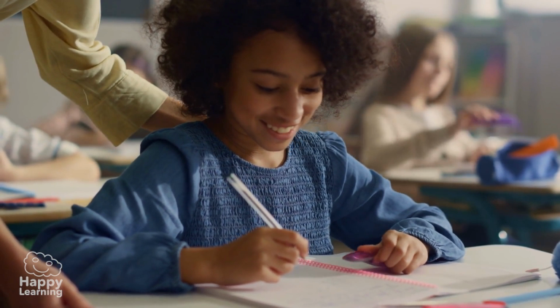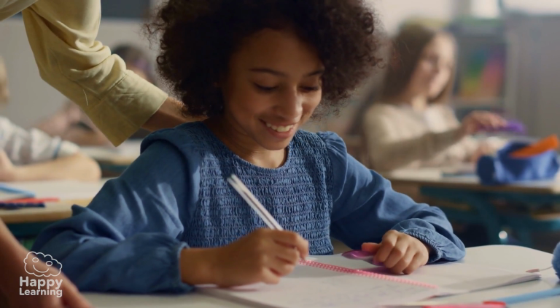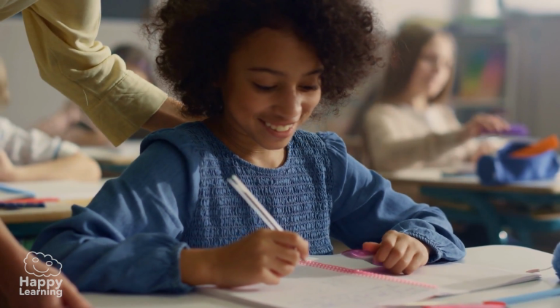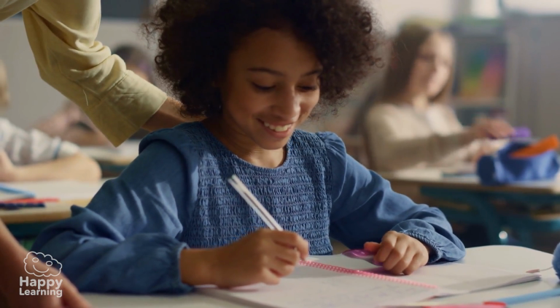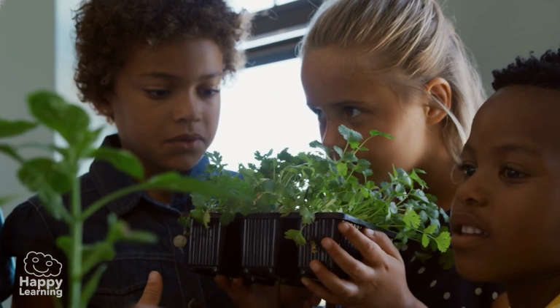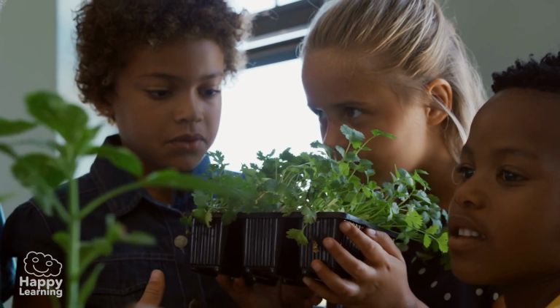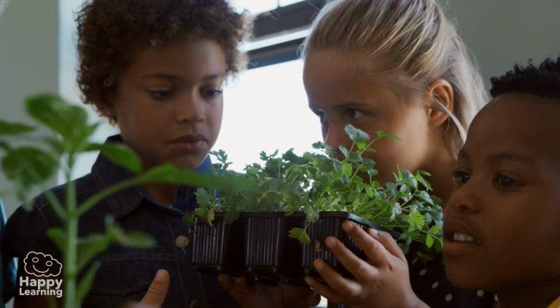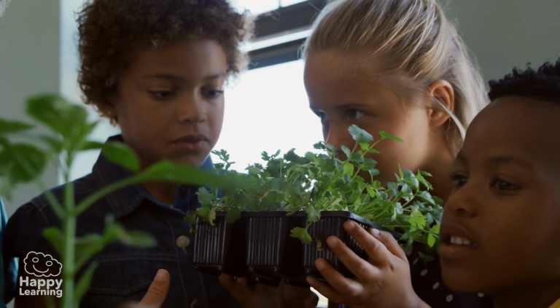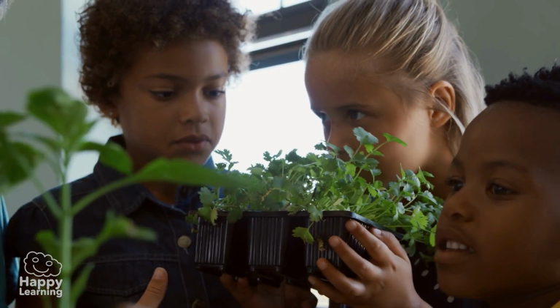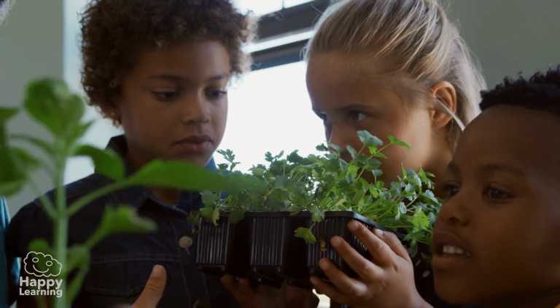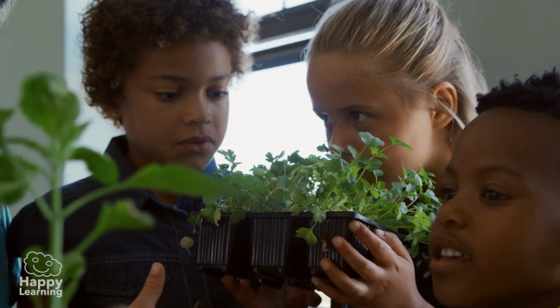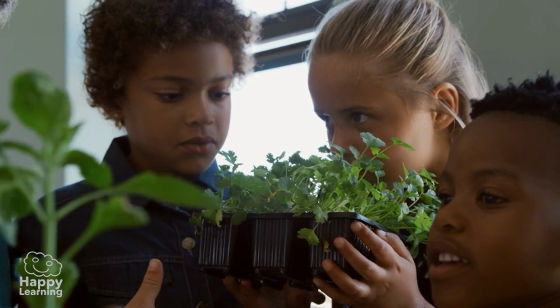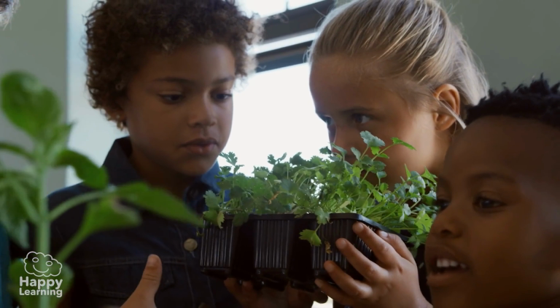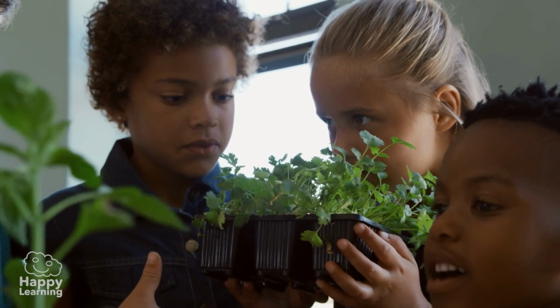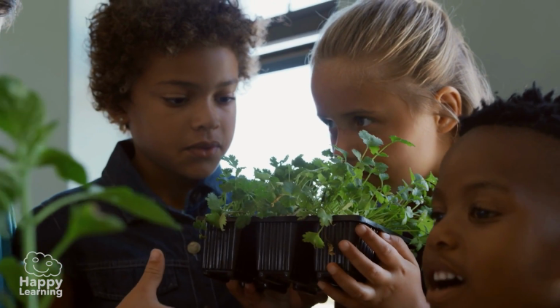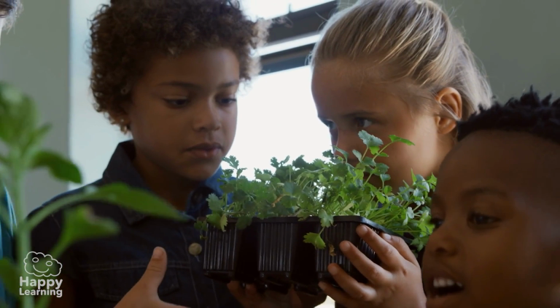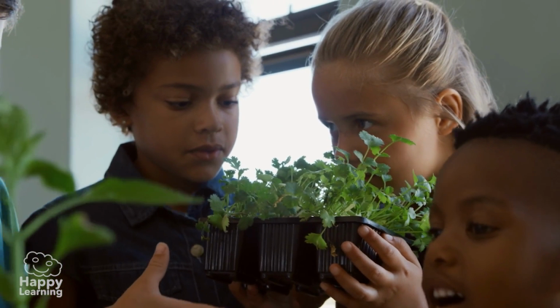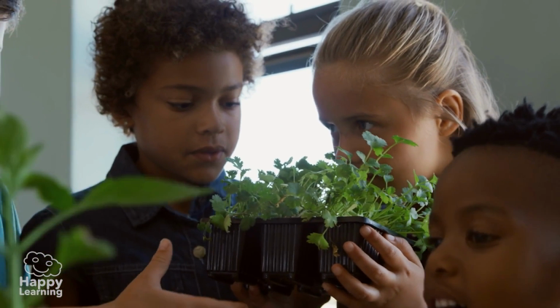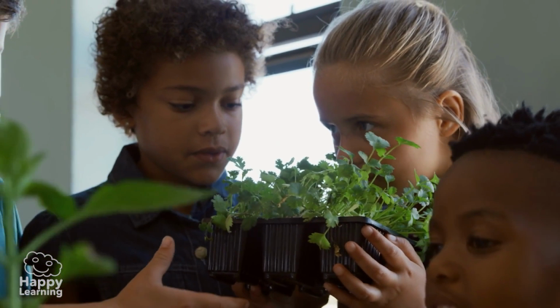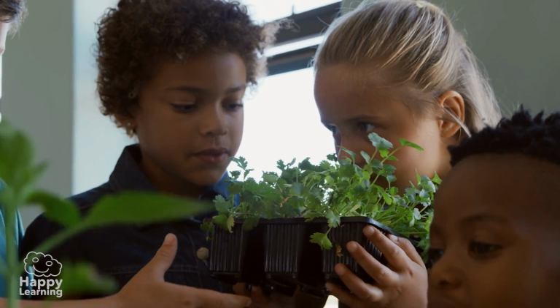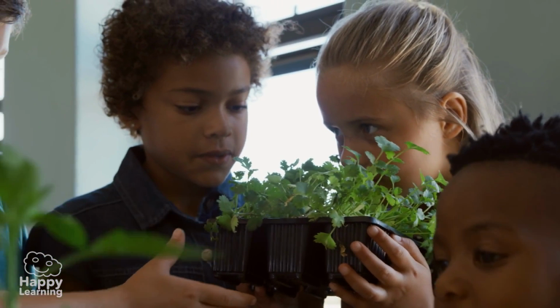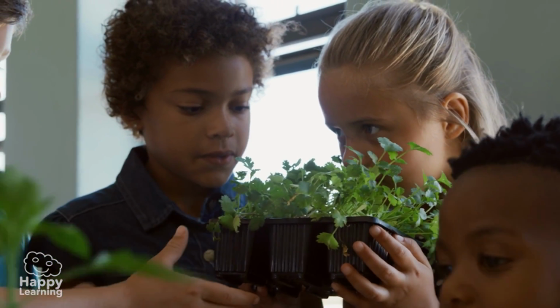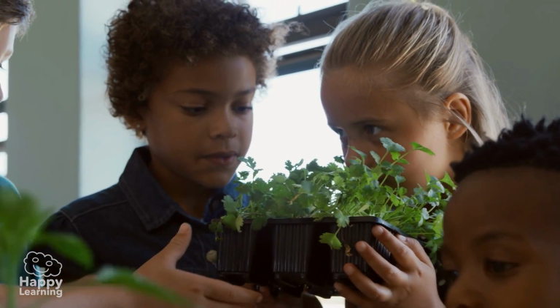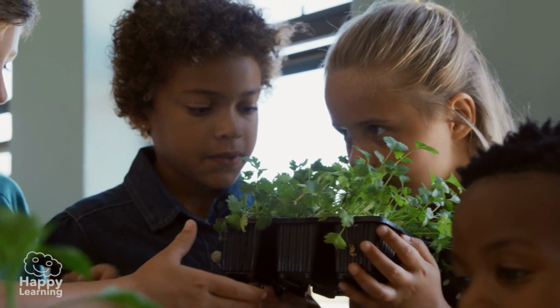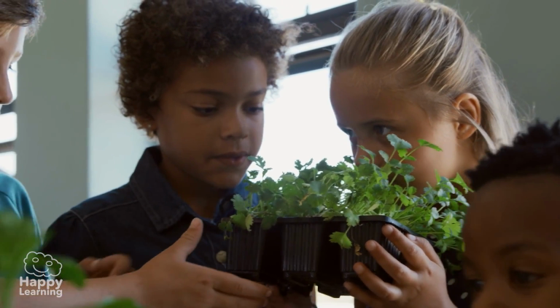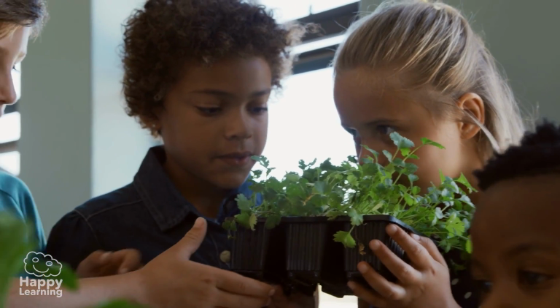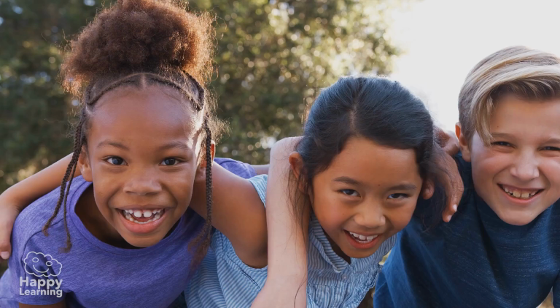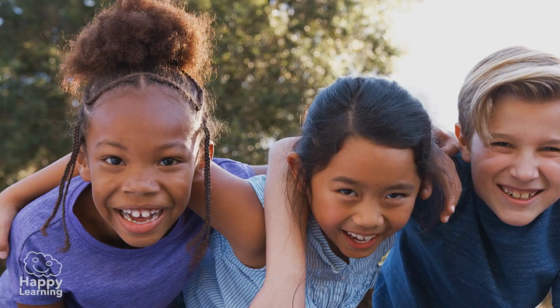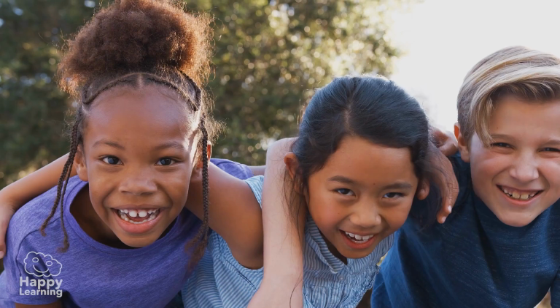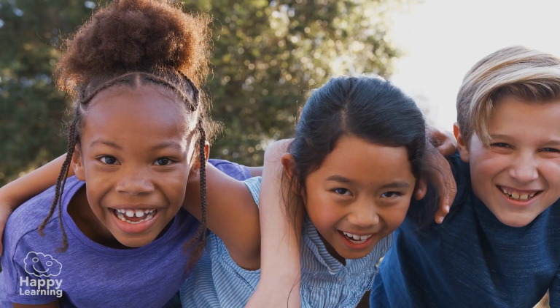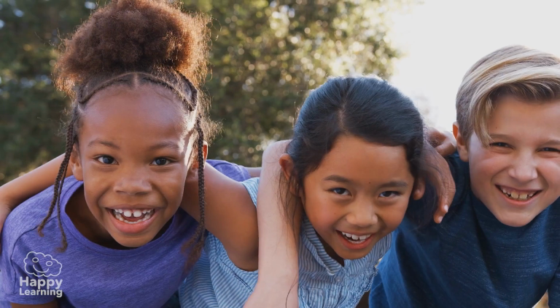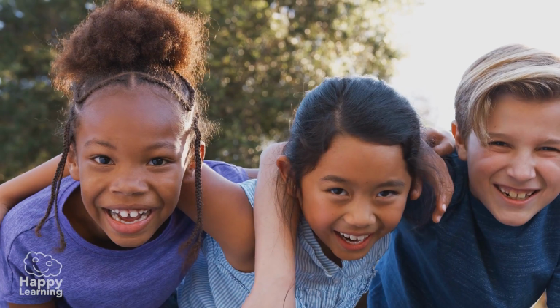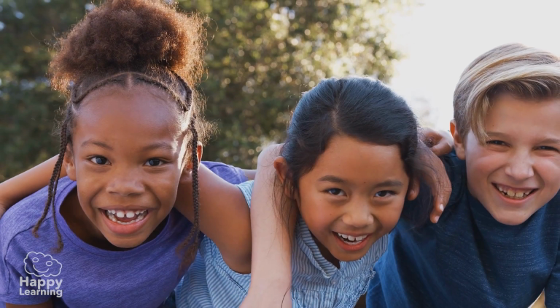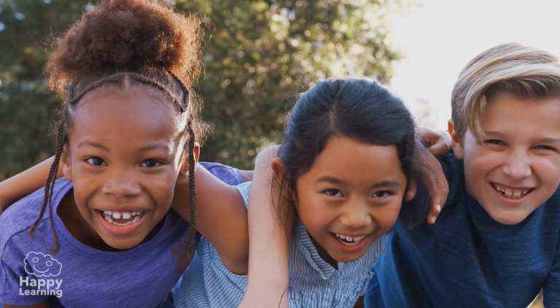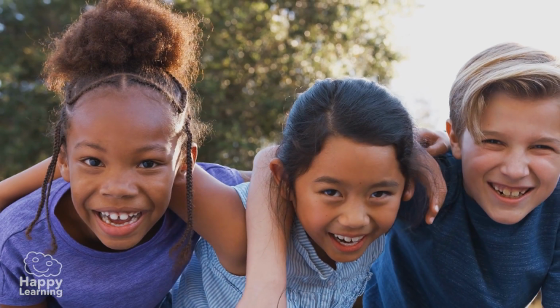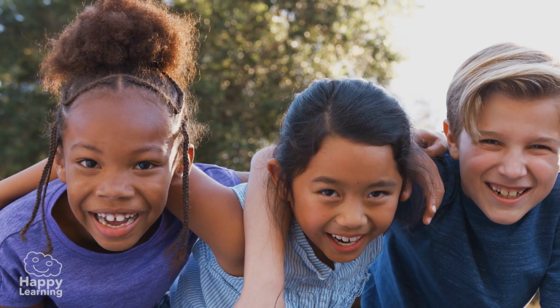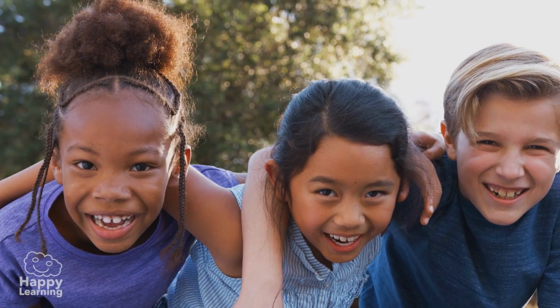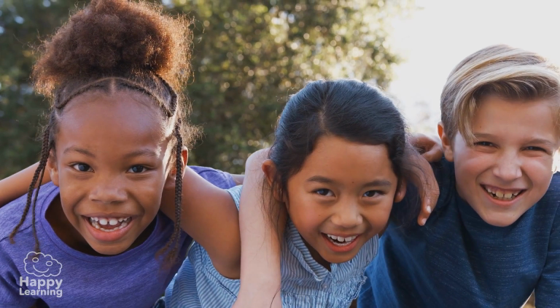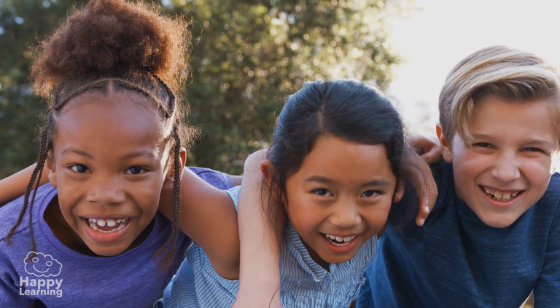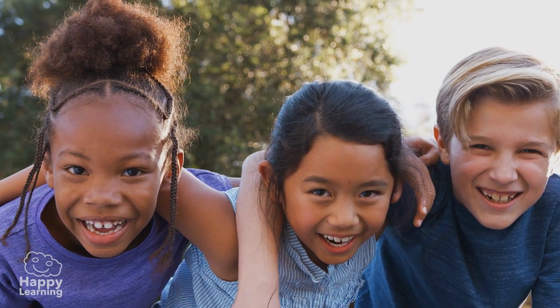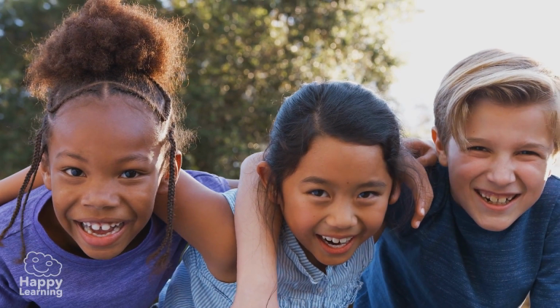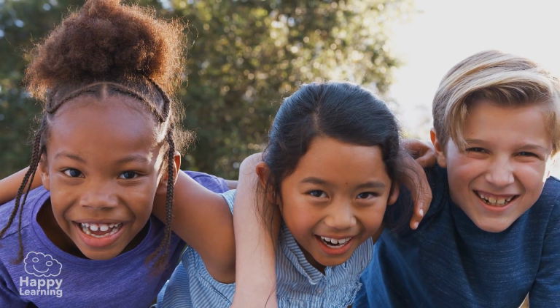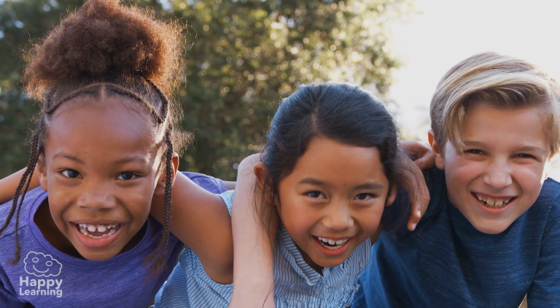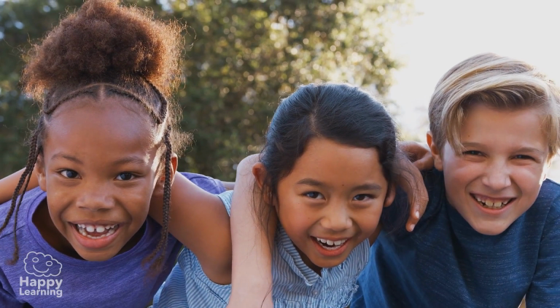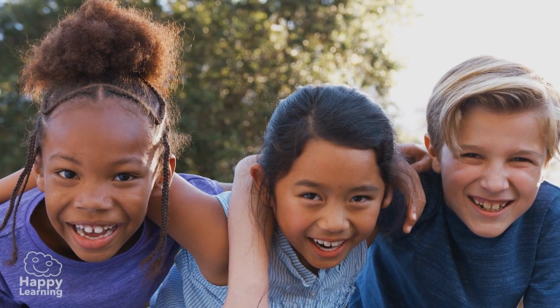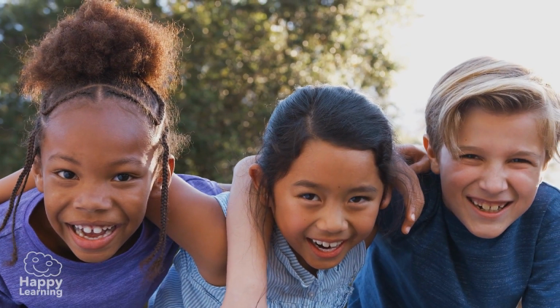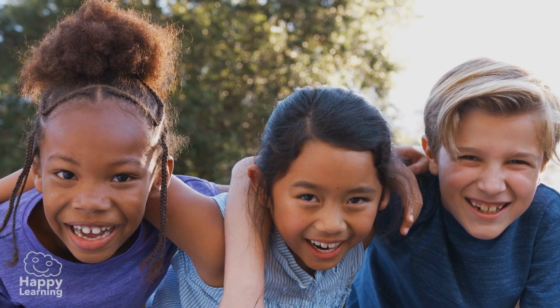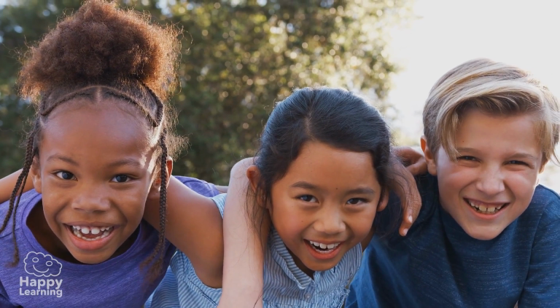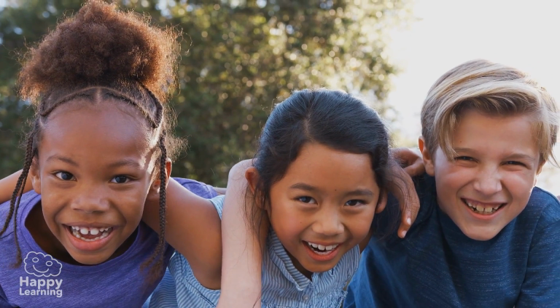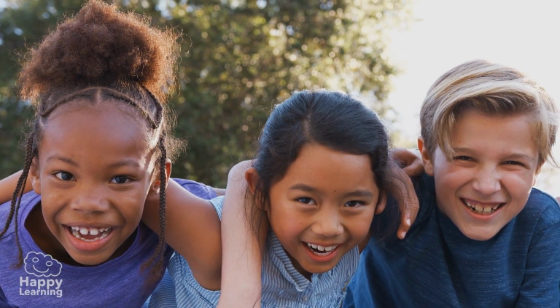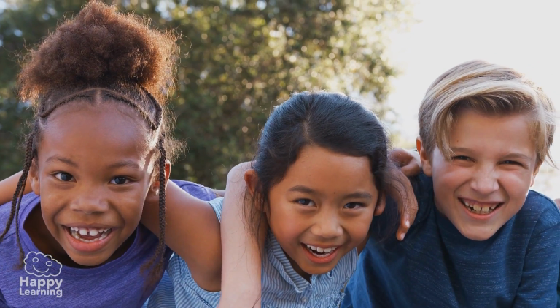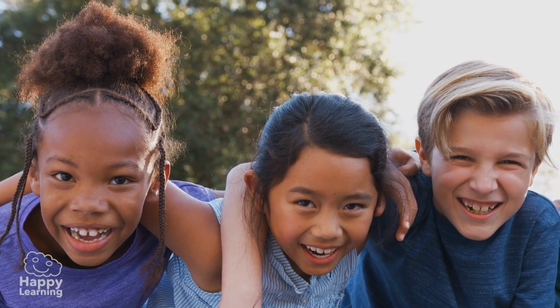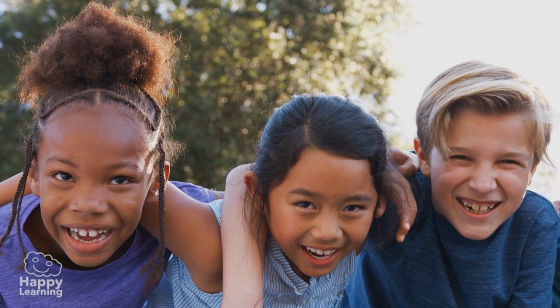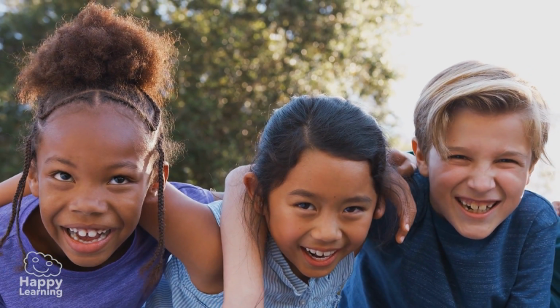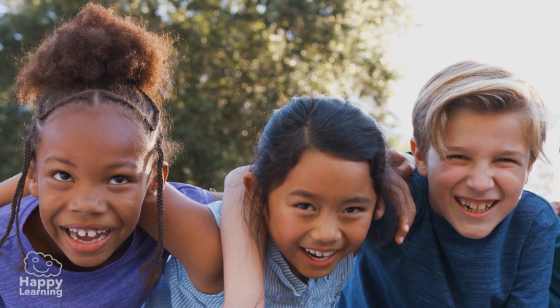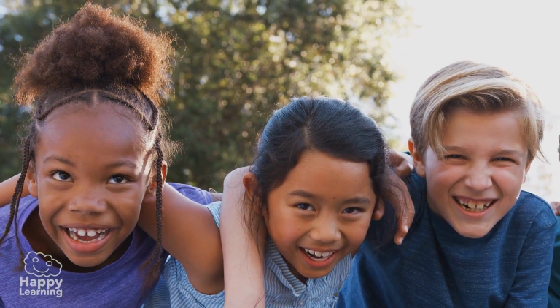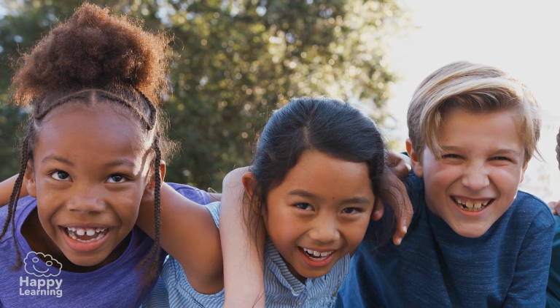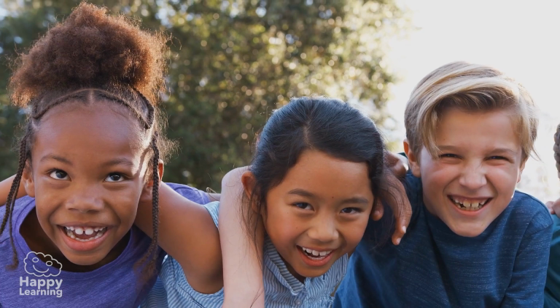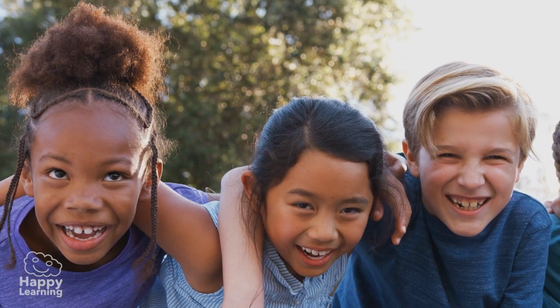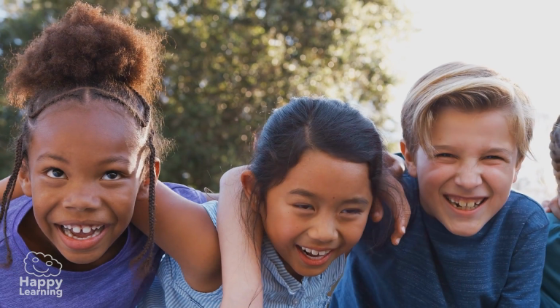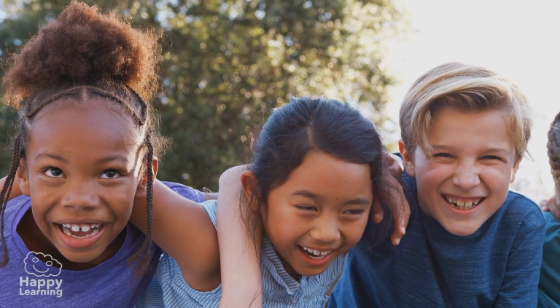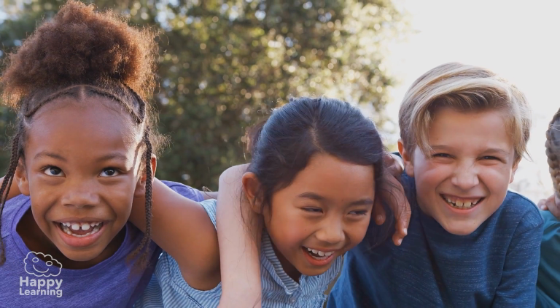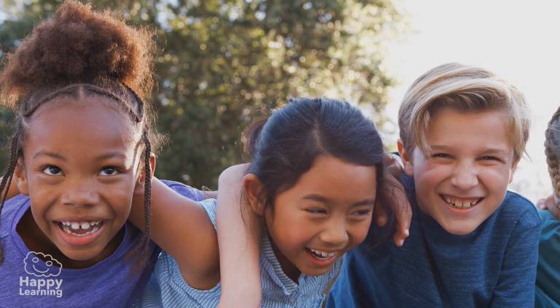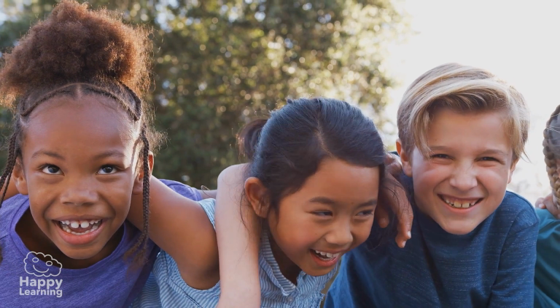And now you've learnt even more things! Goodbye friends! See you in the next video!